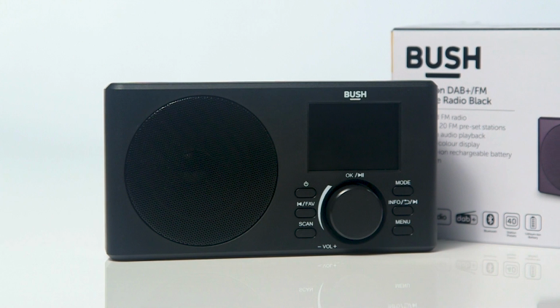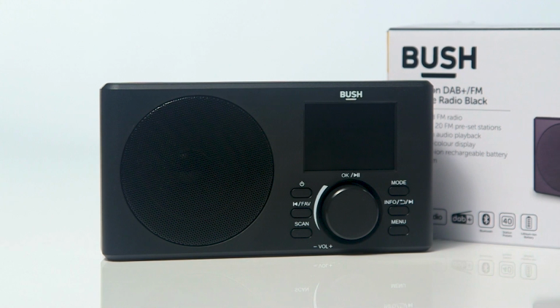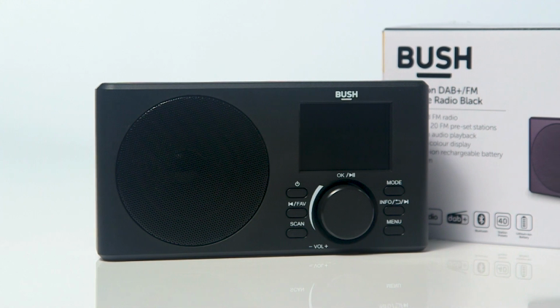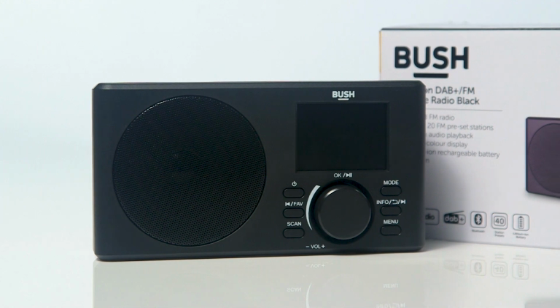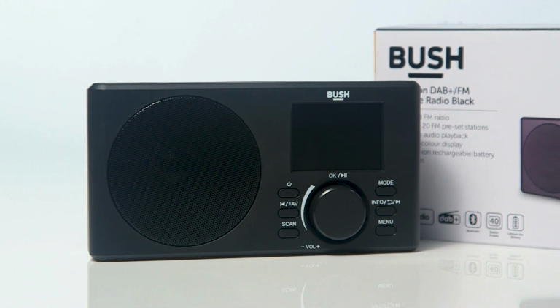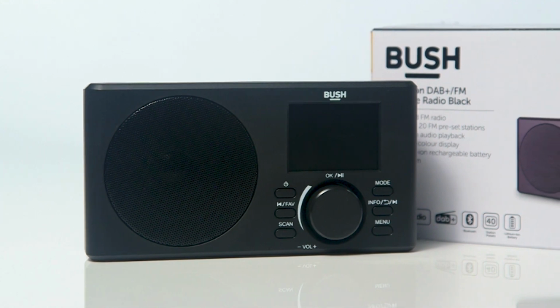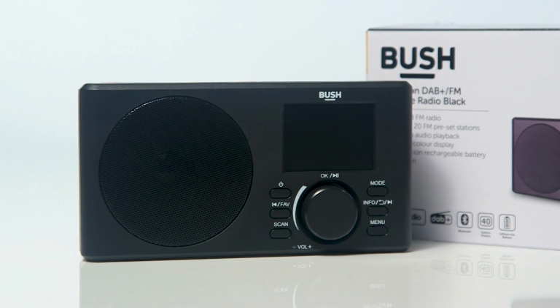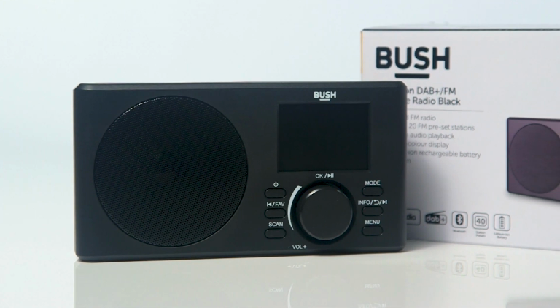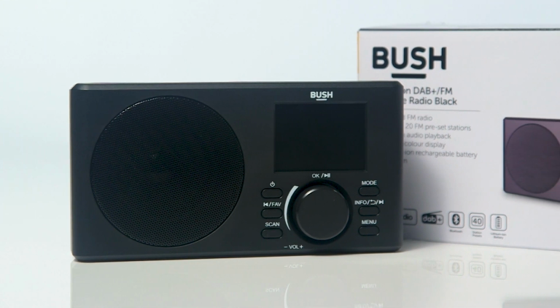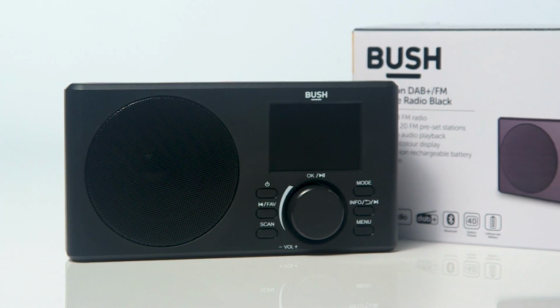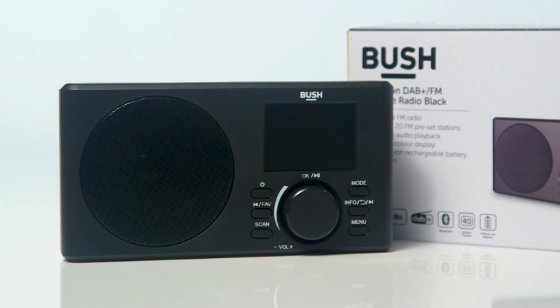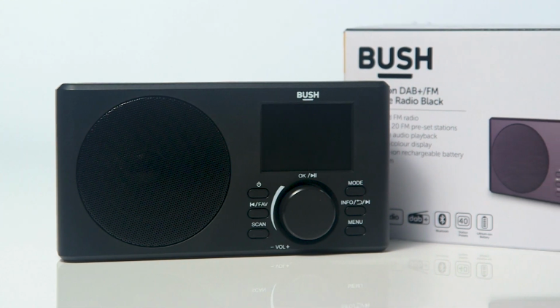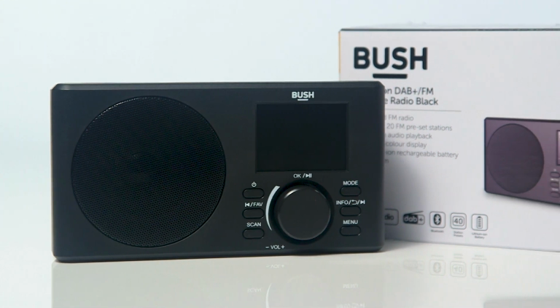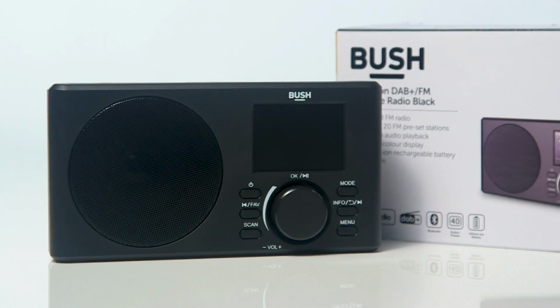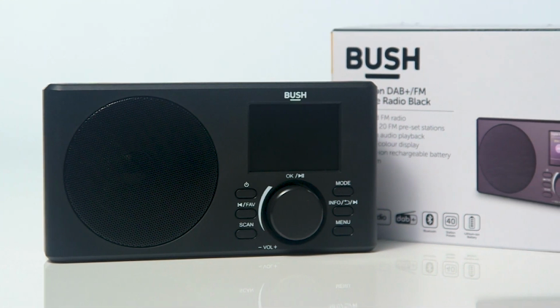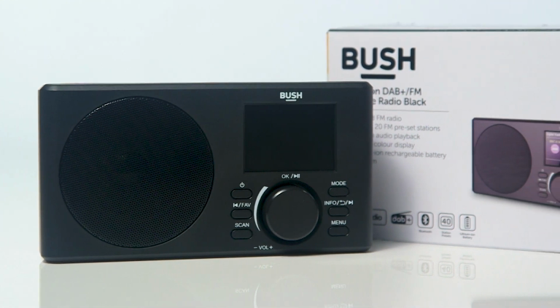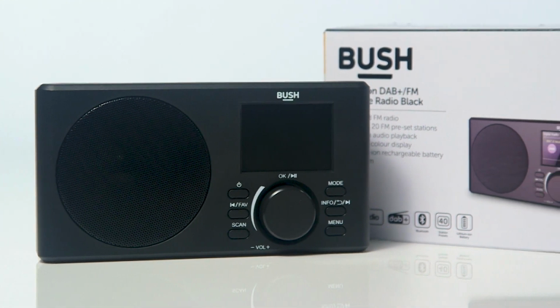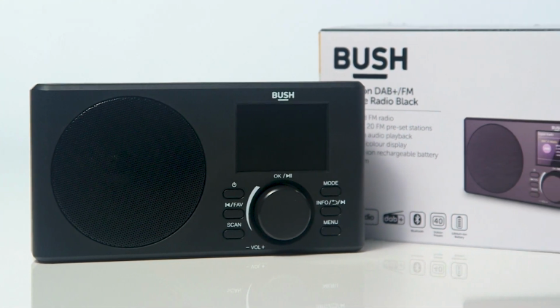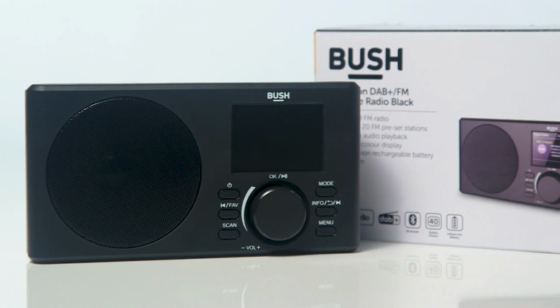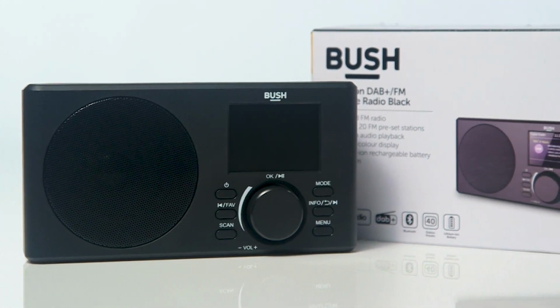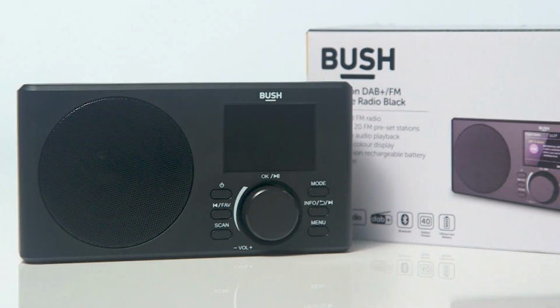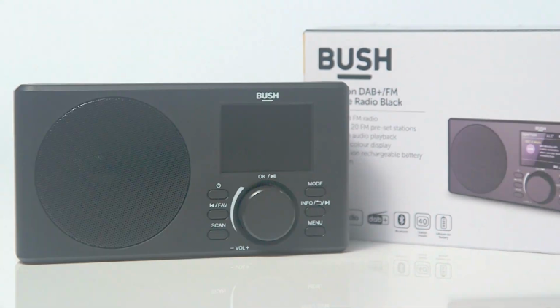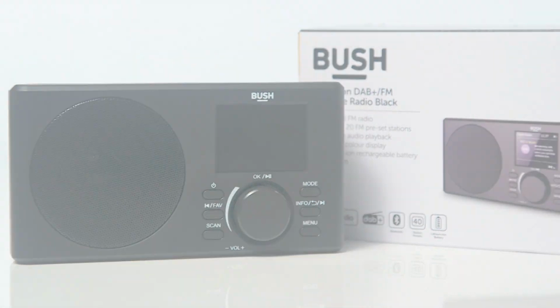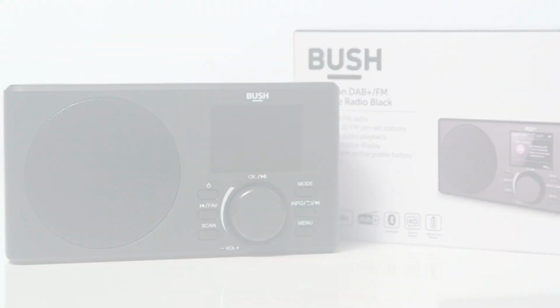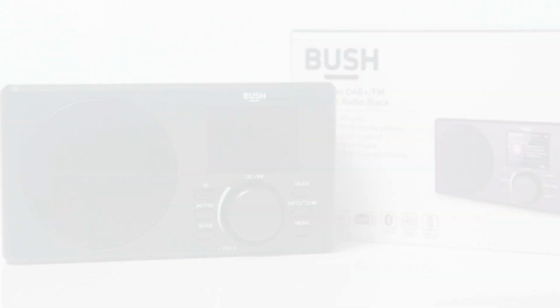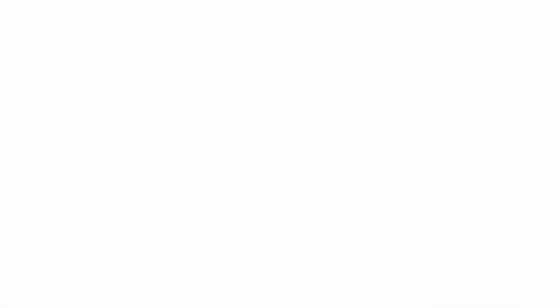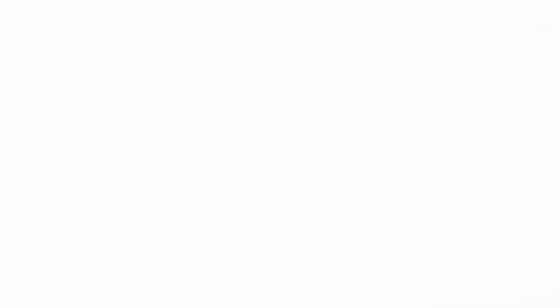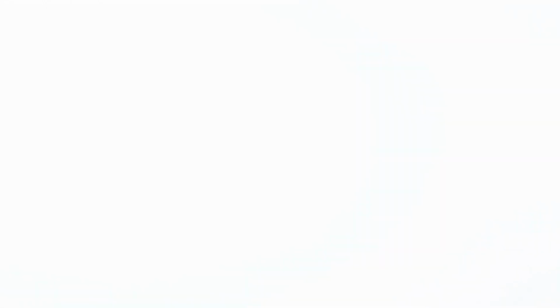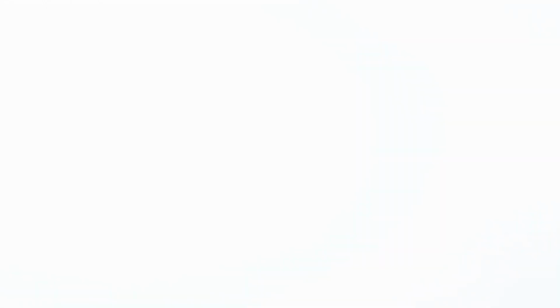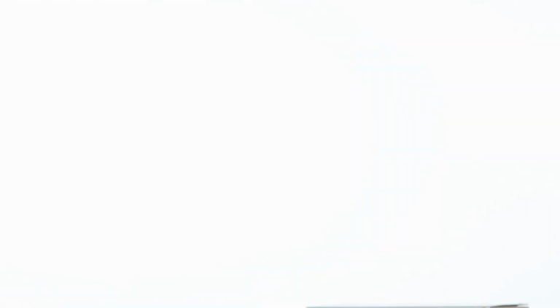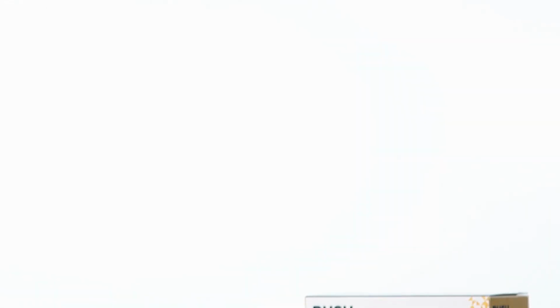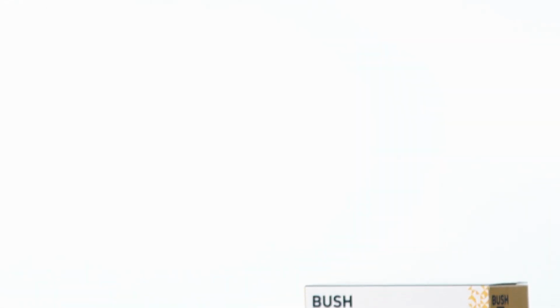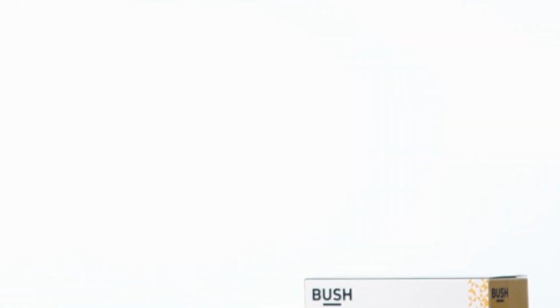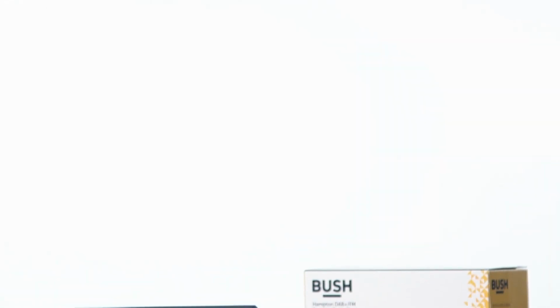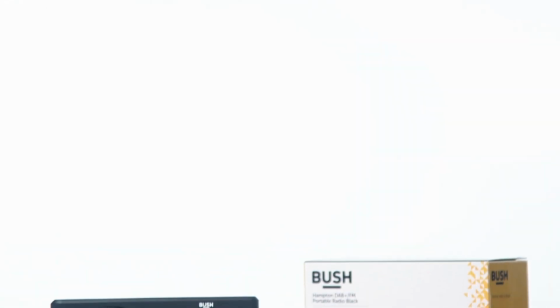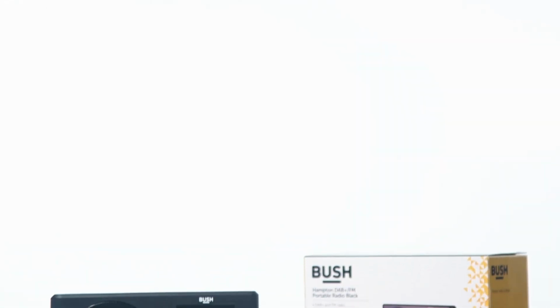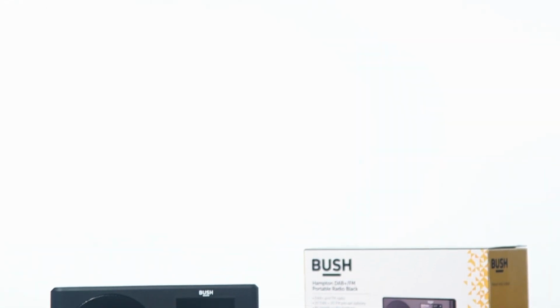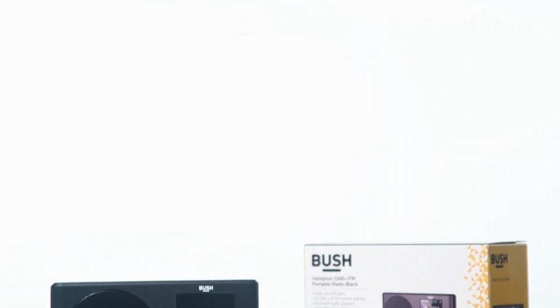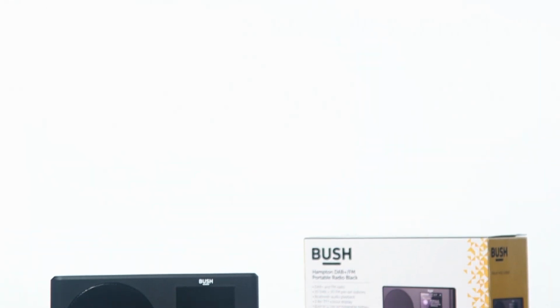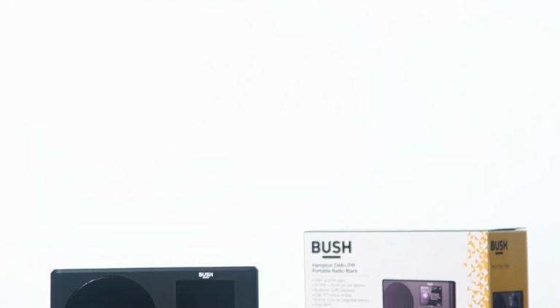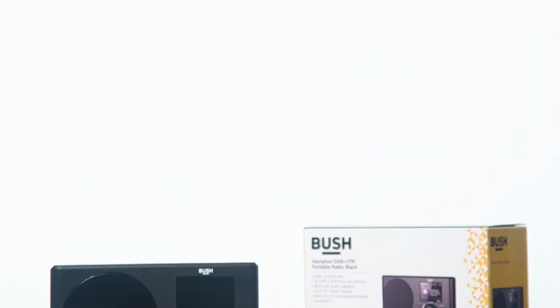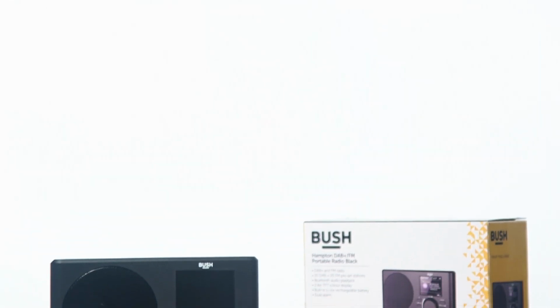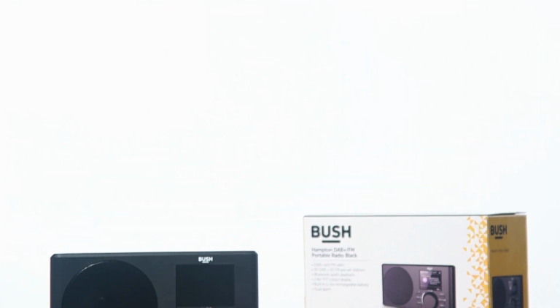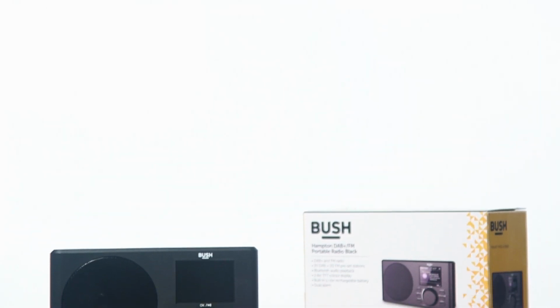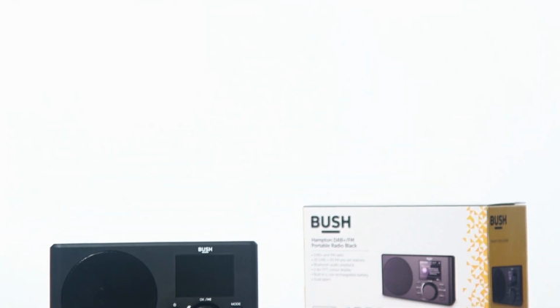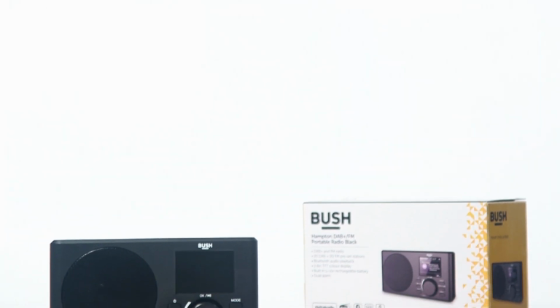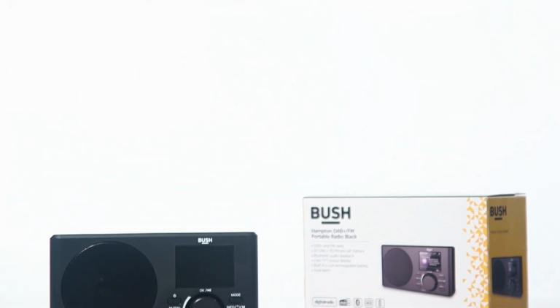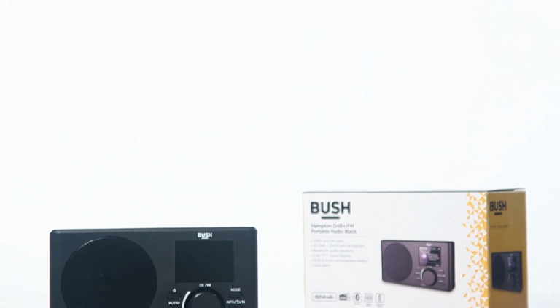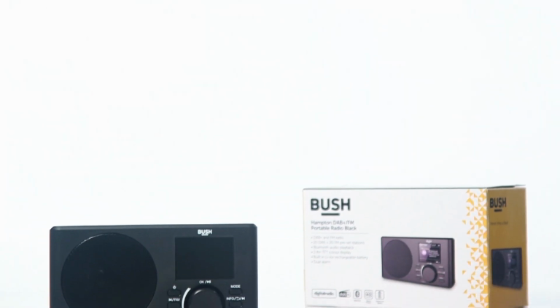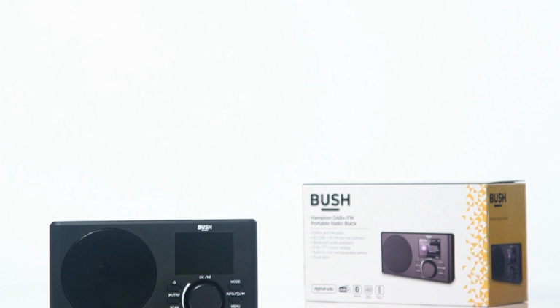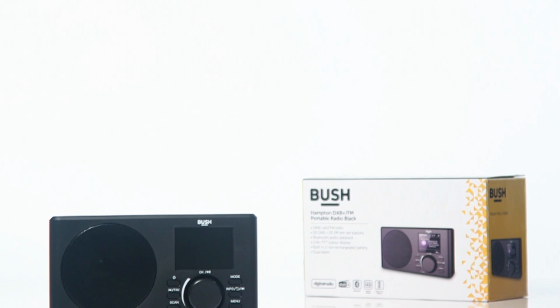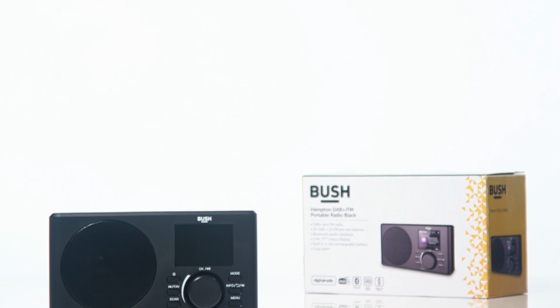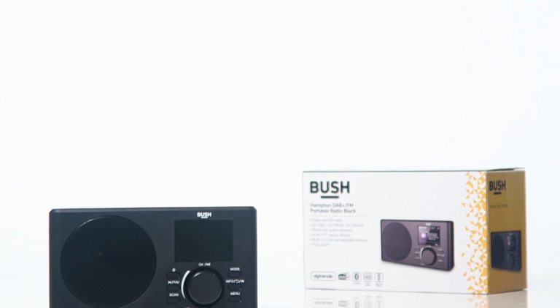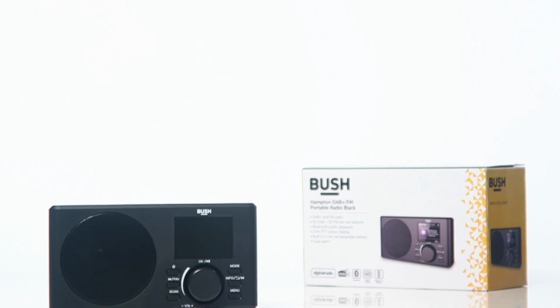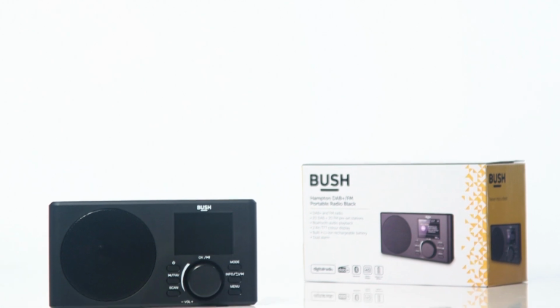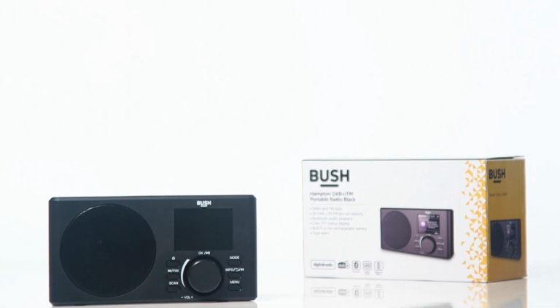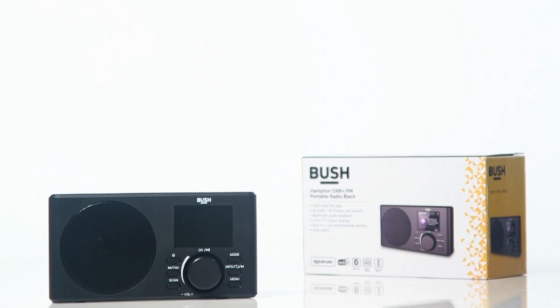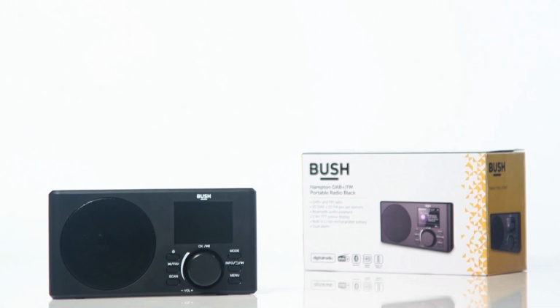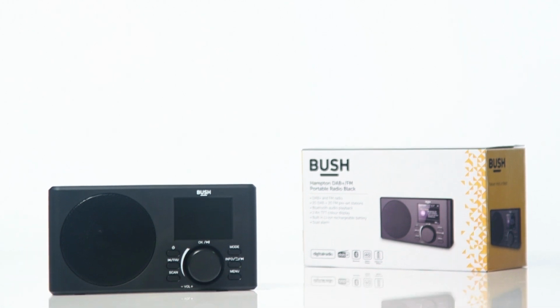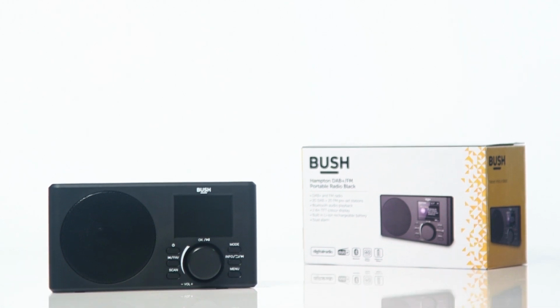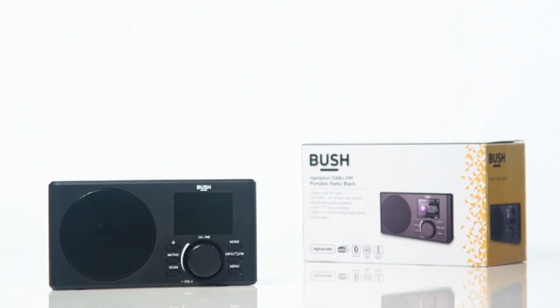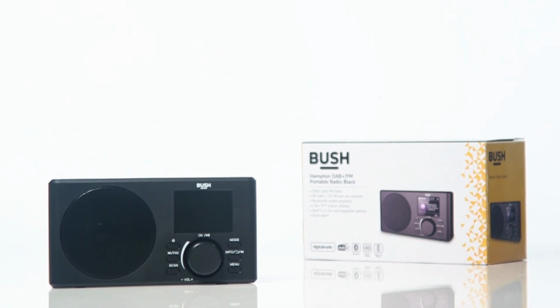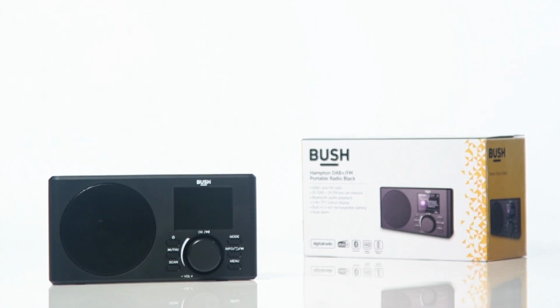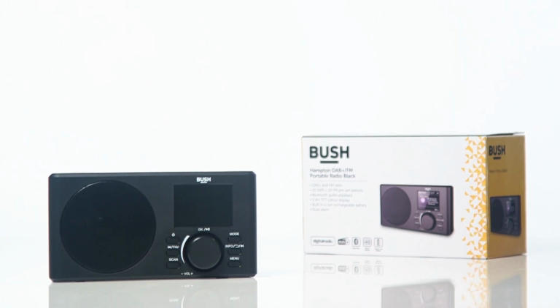In this Argos support video, we will show you how to perform a factory reset on the Bush-Hampton radio.